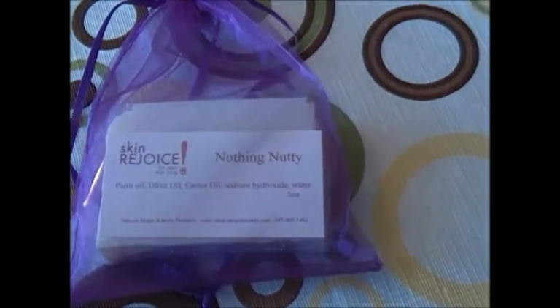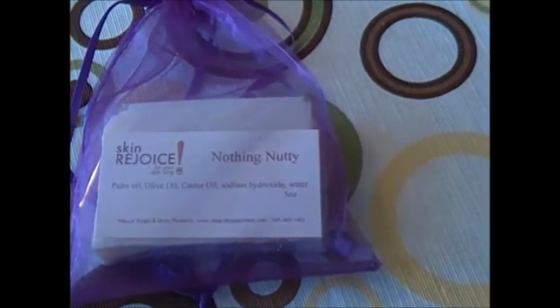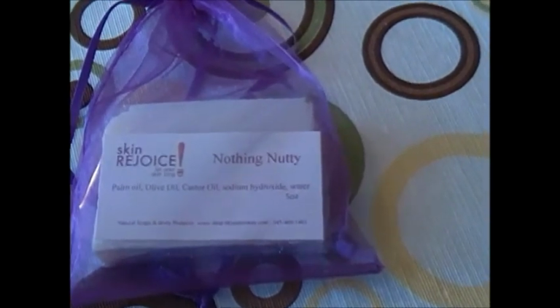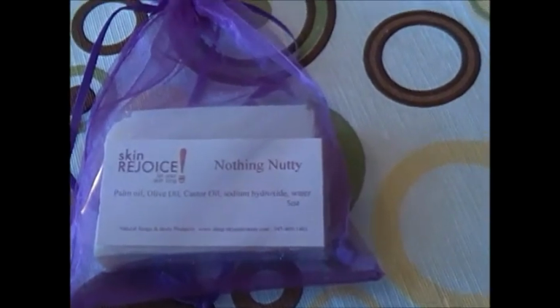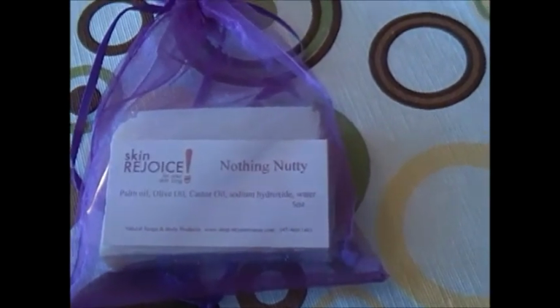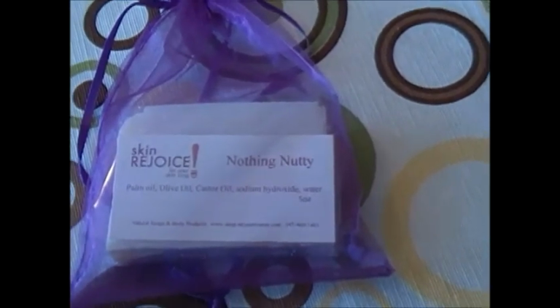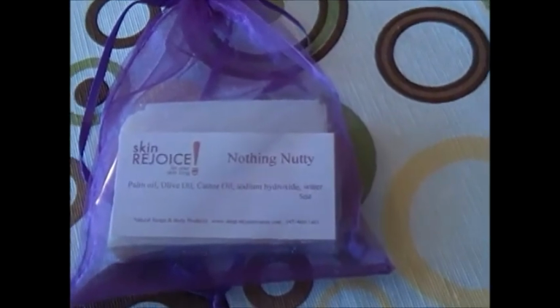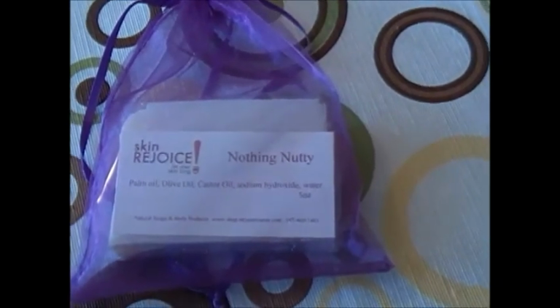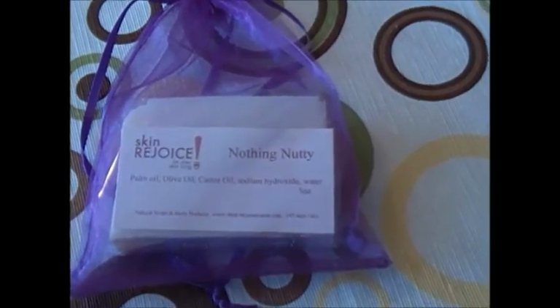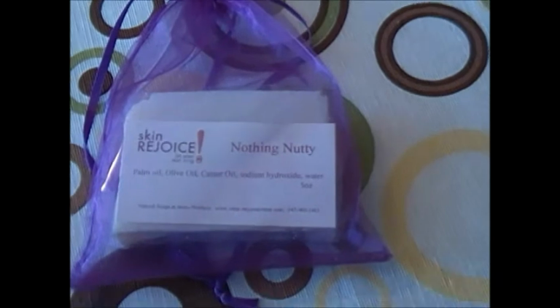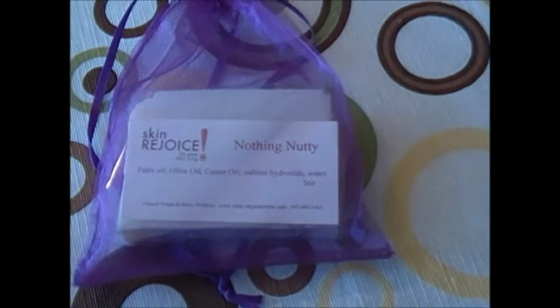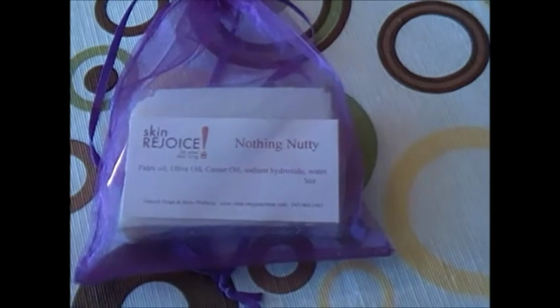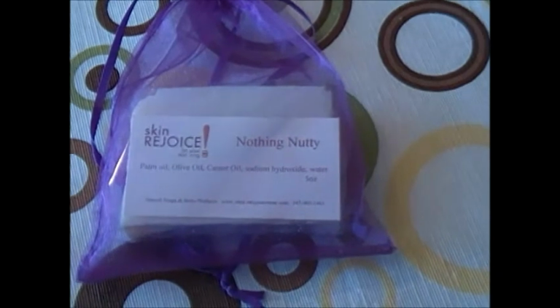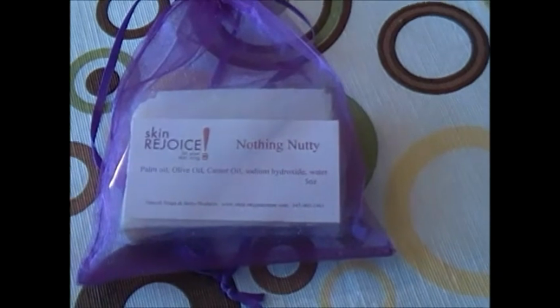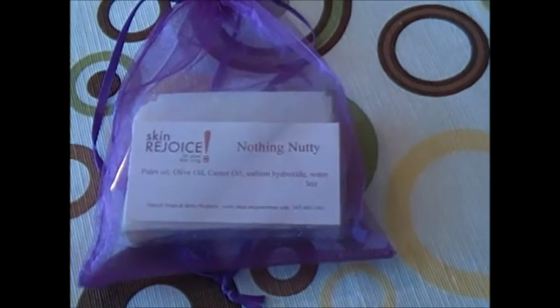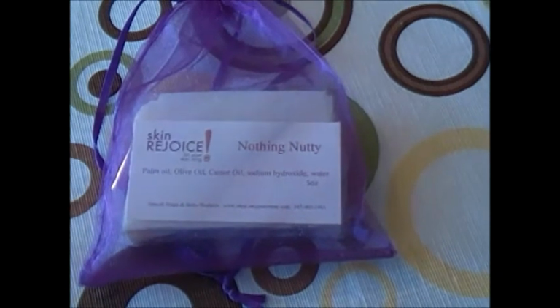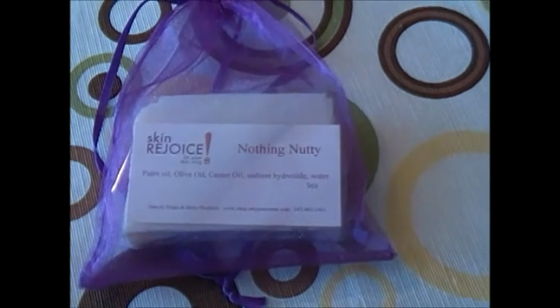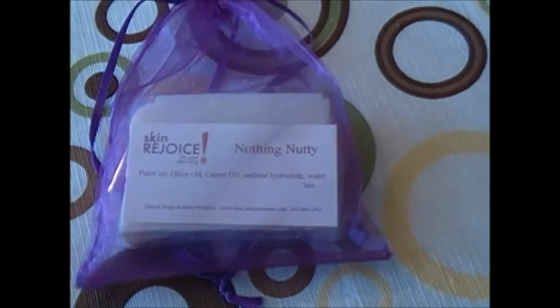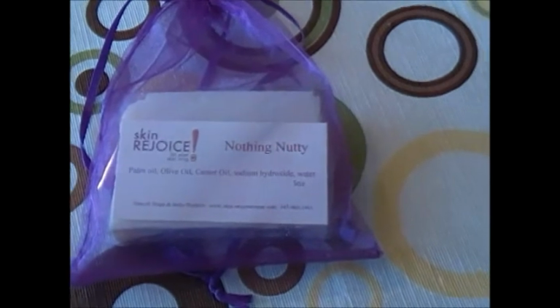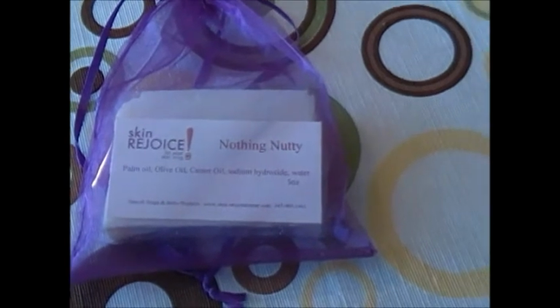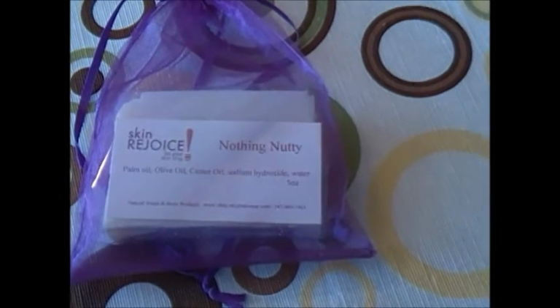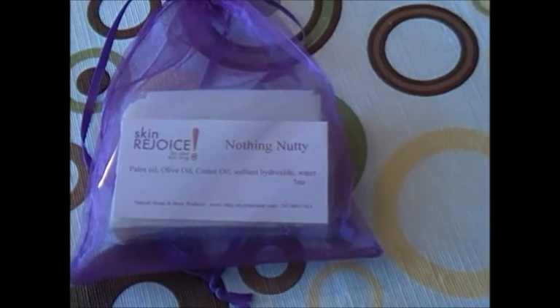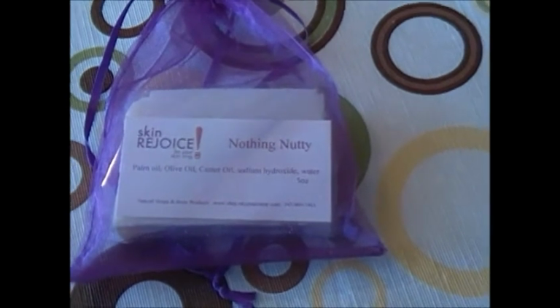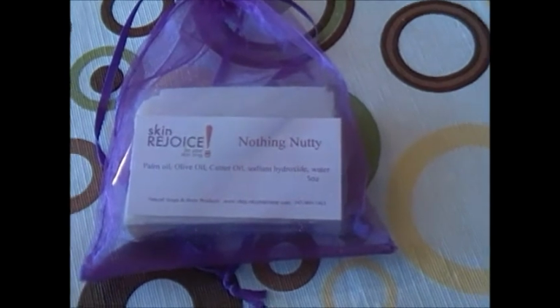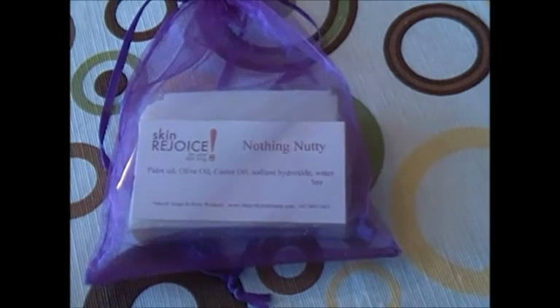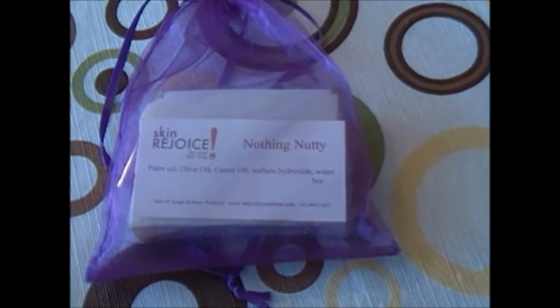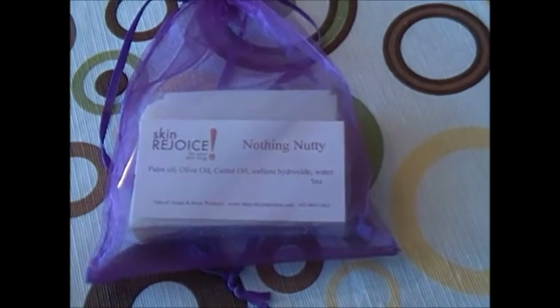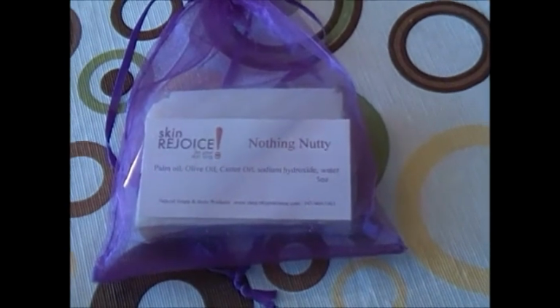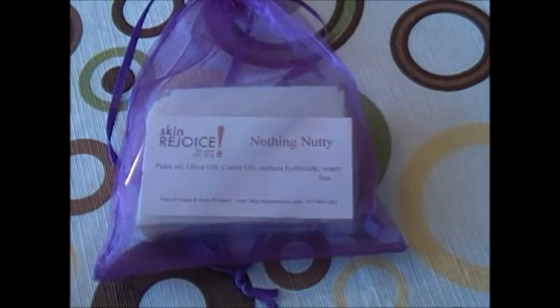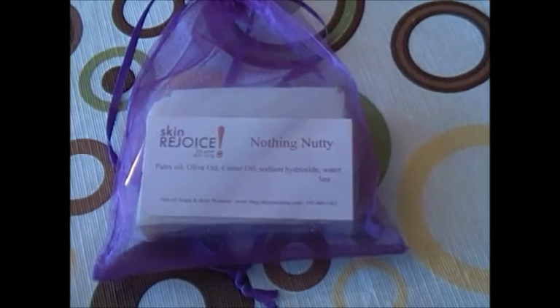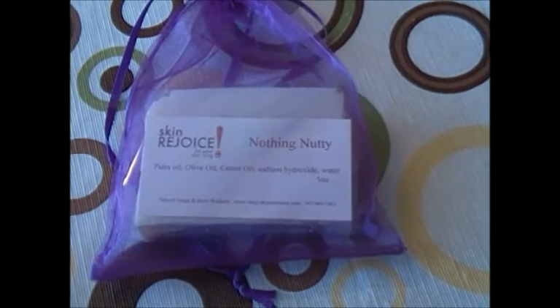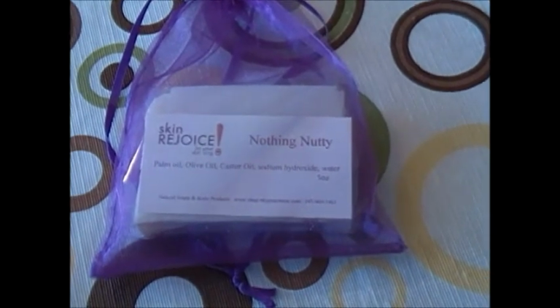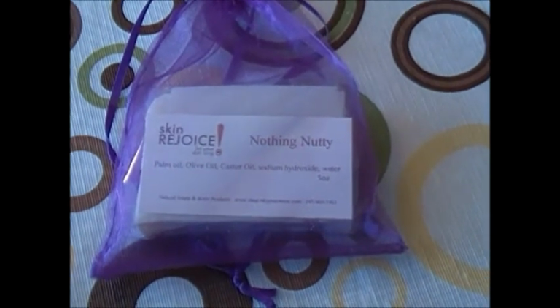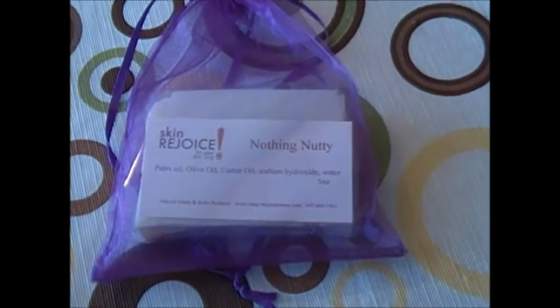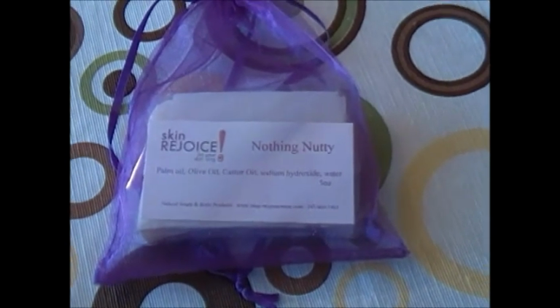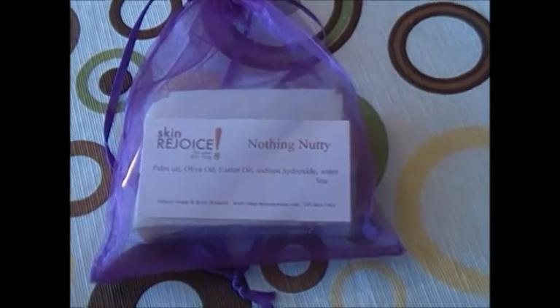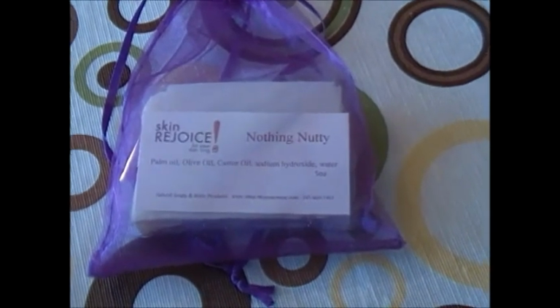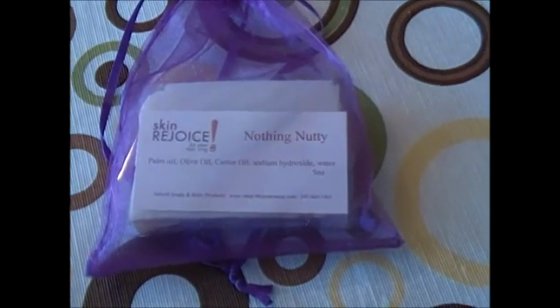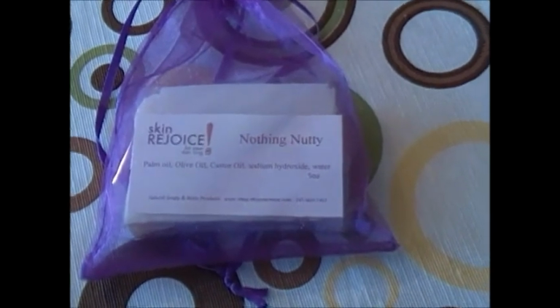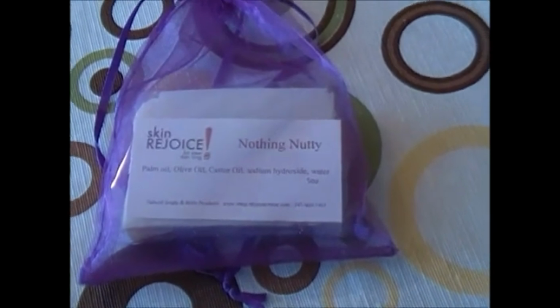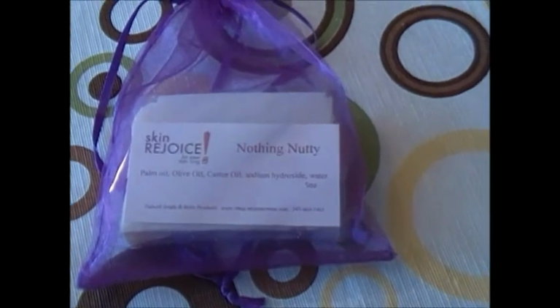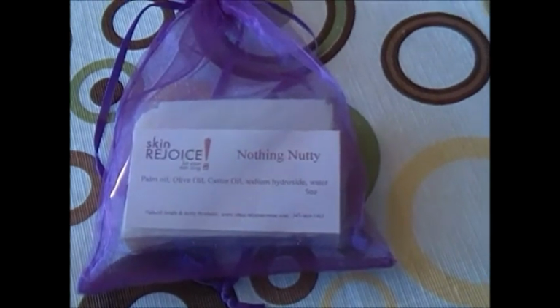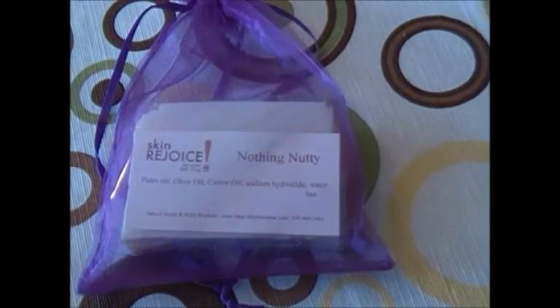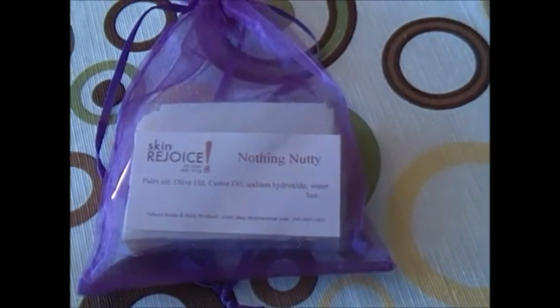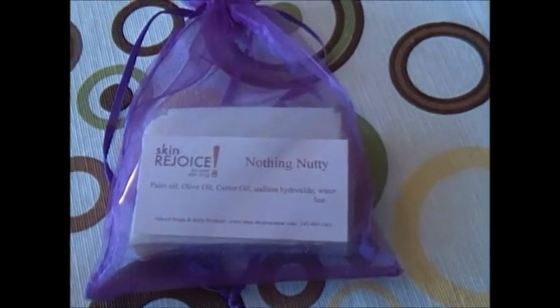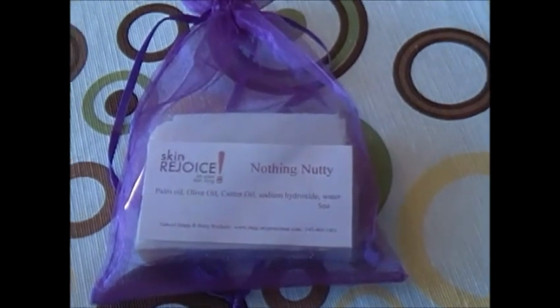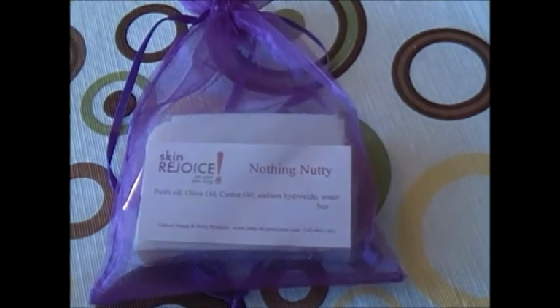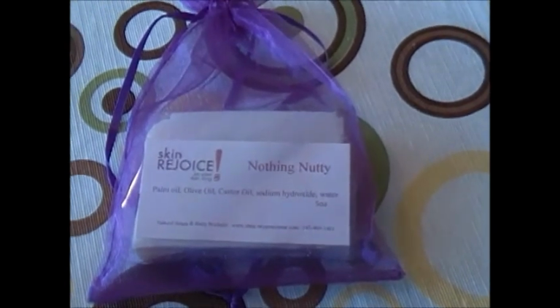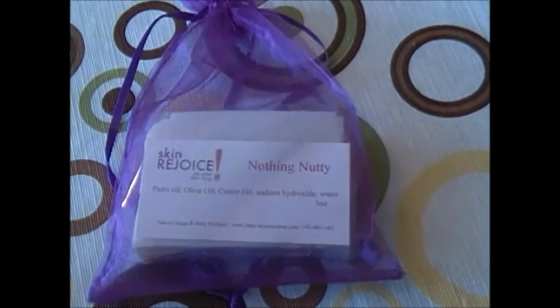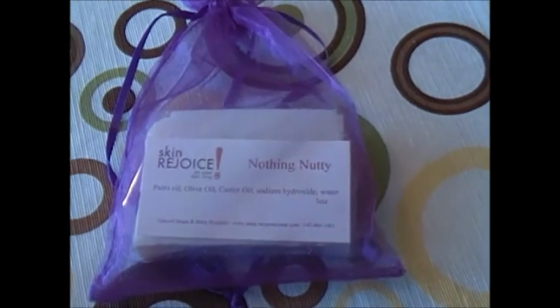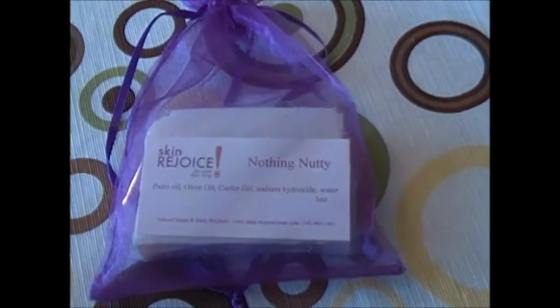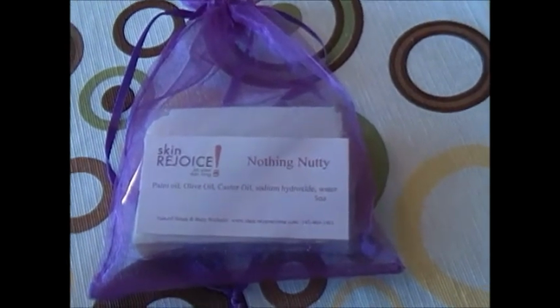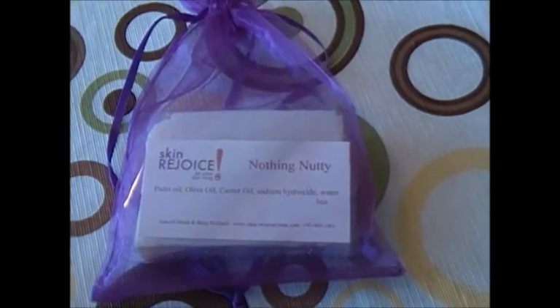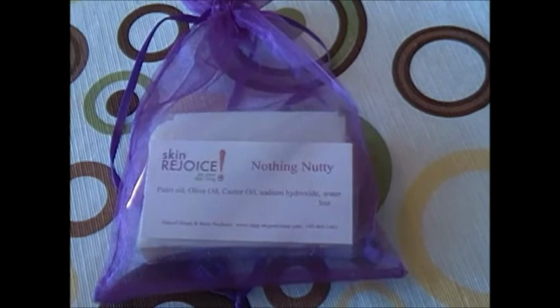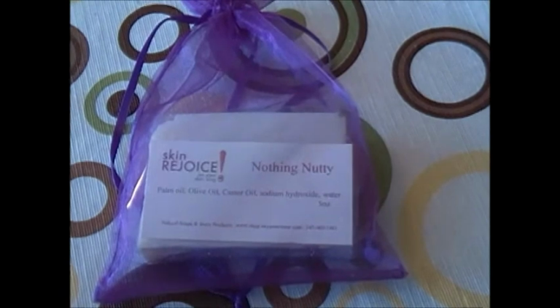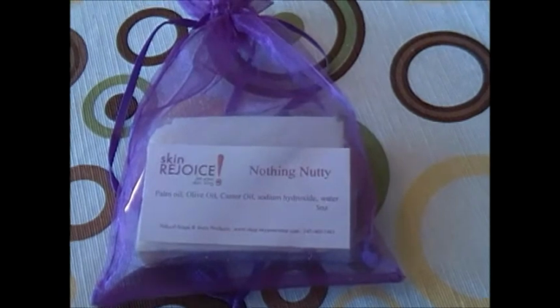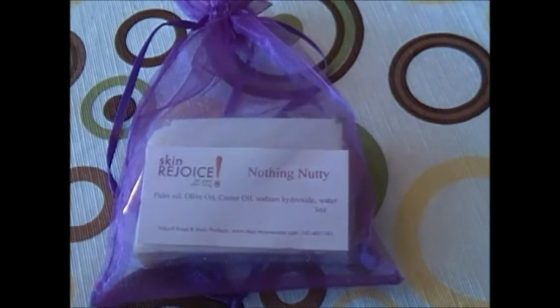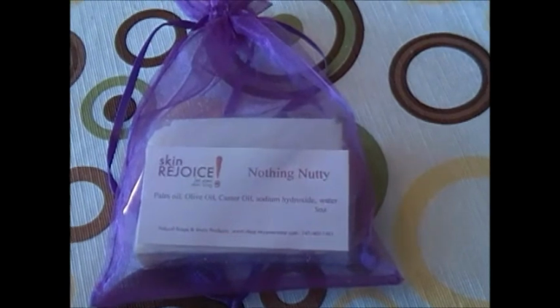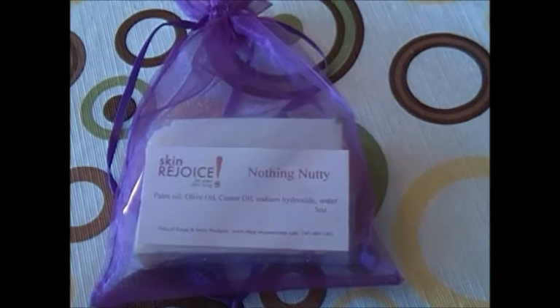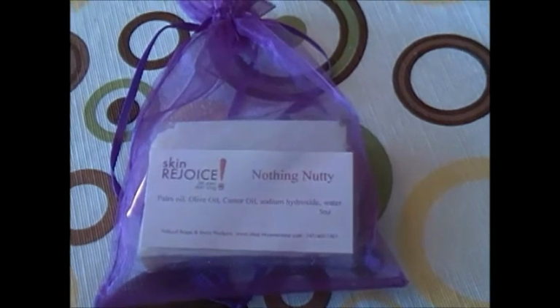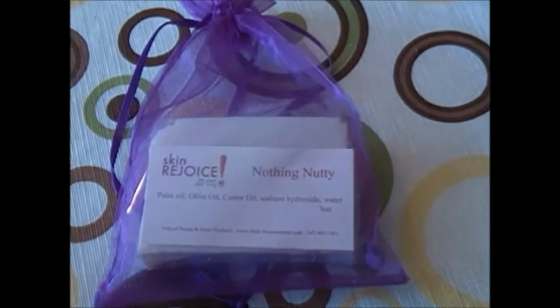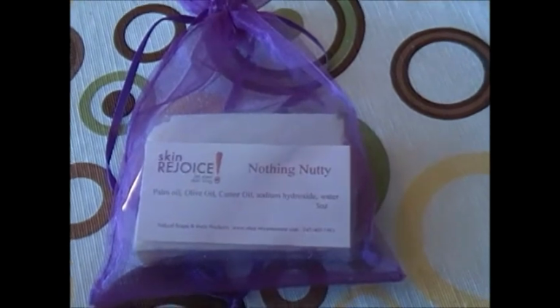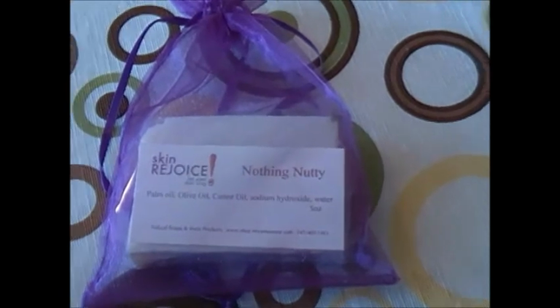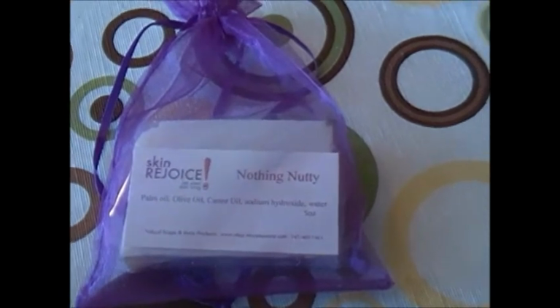I also made a soft scrub for people with nut allergies, but we're not selling that as of yet. Maybe down the line that will be one of our specialty items that we'll offer from time to time.